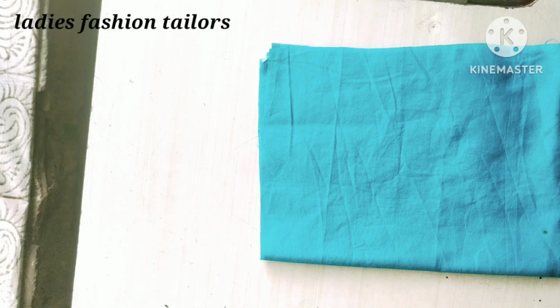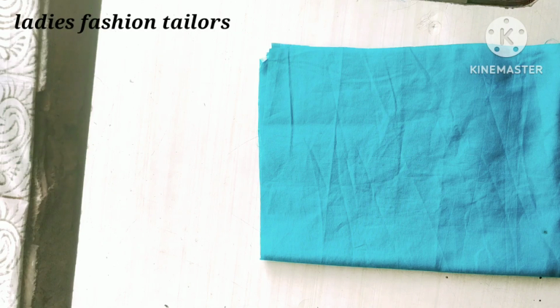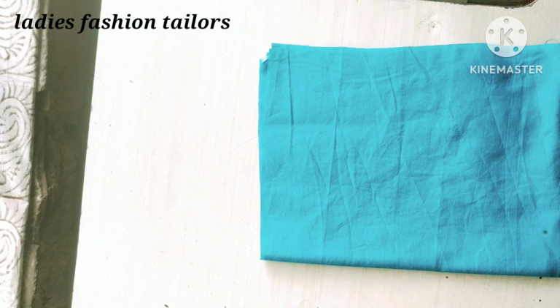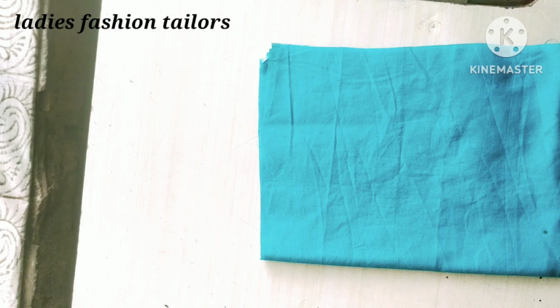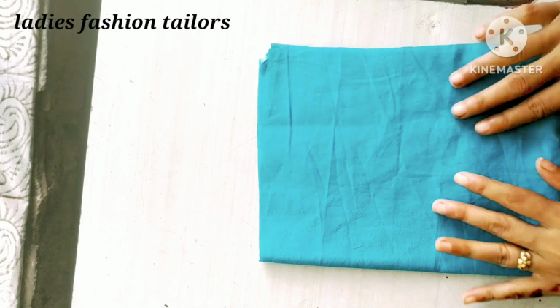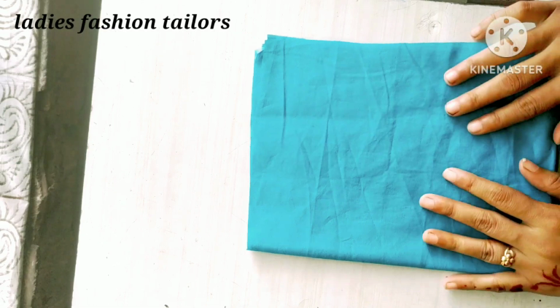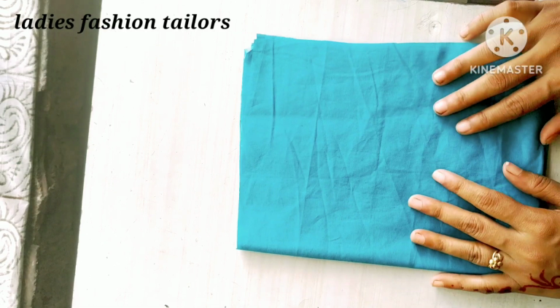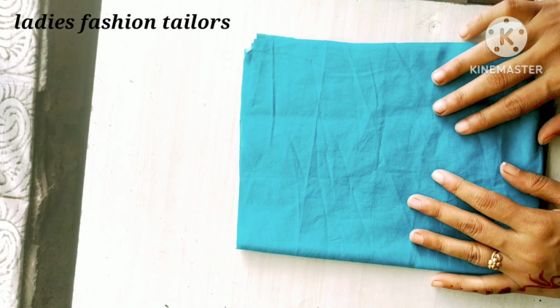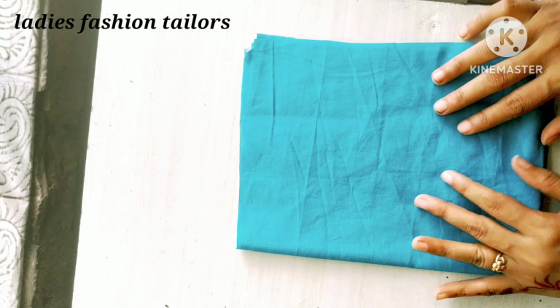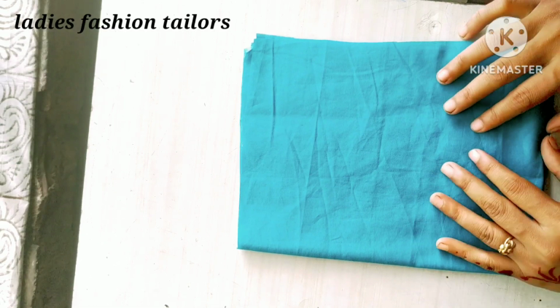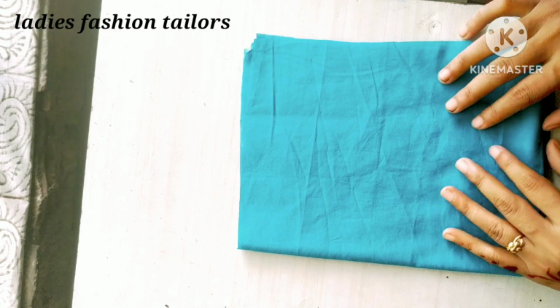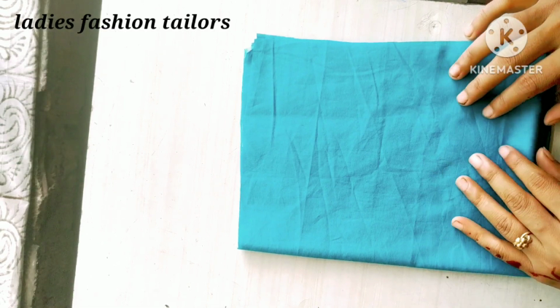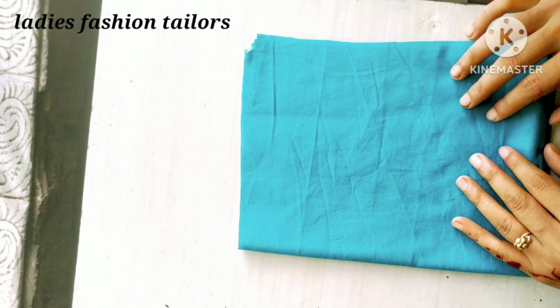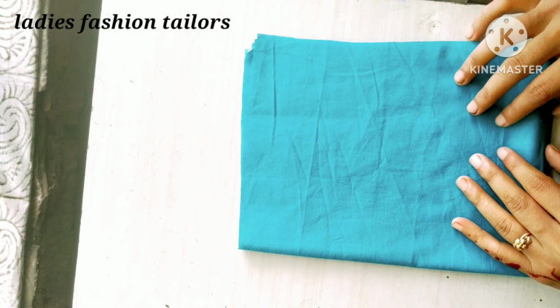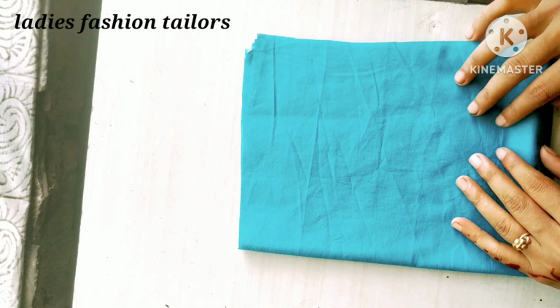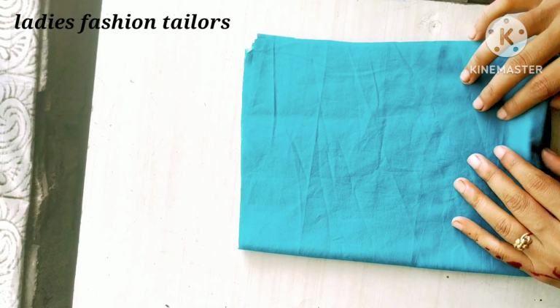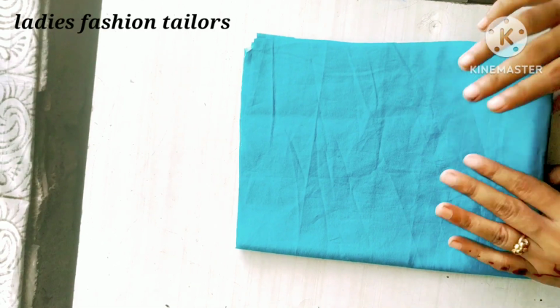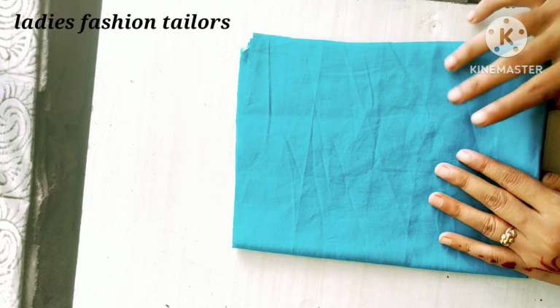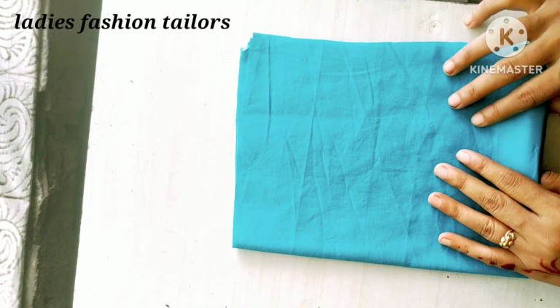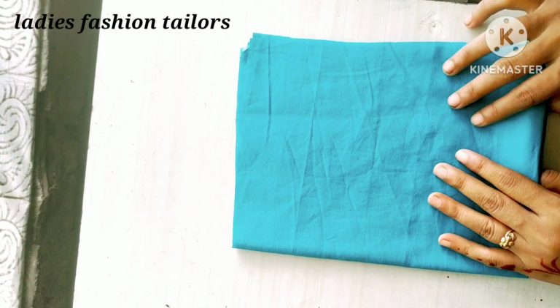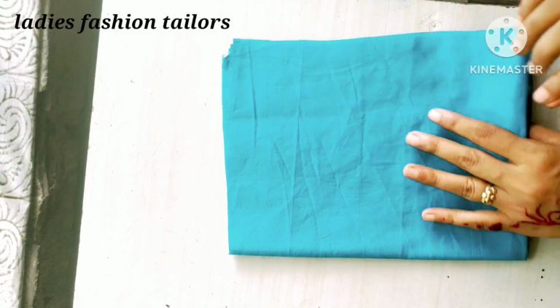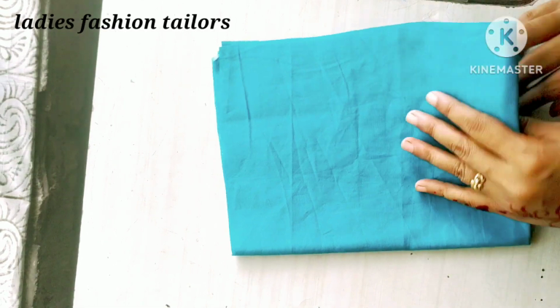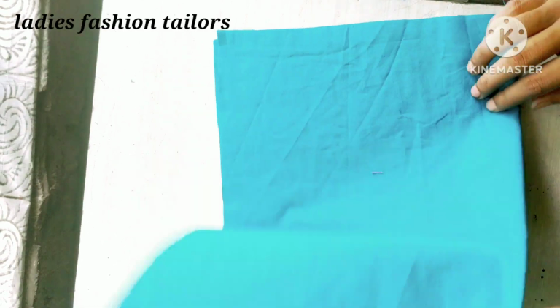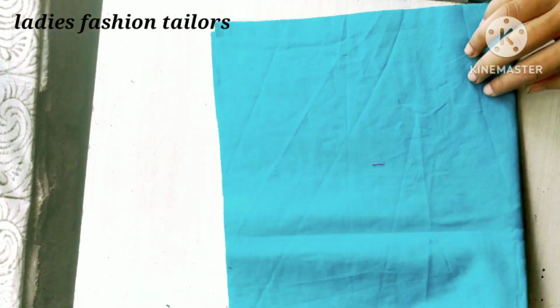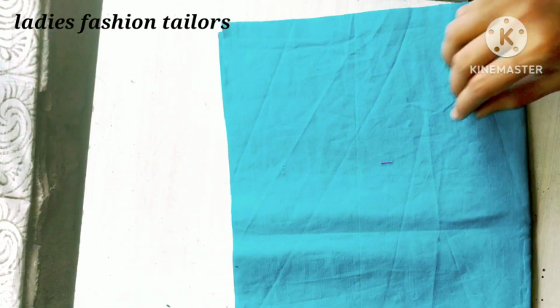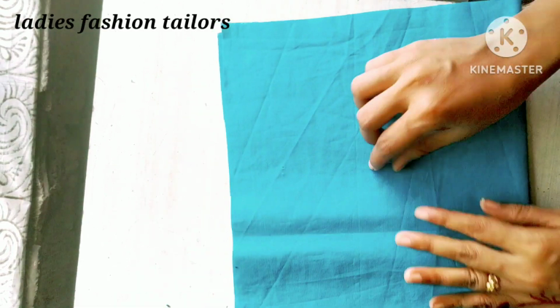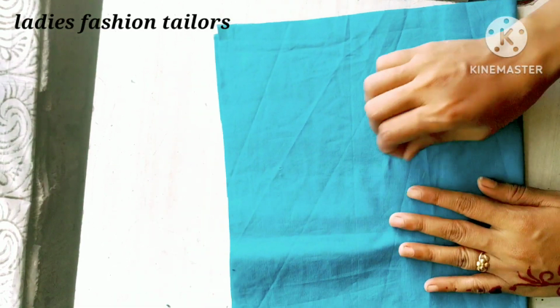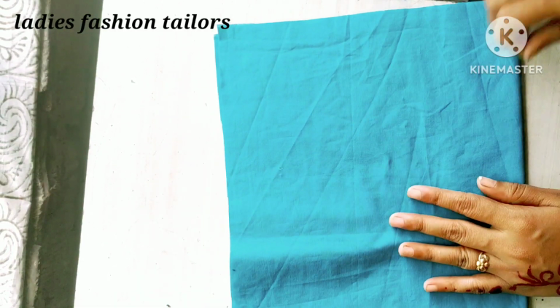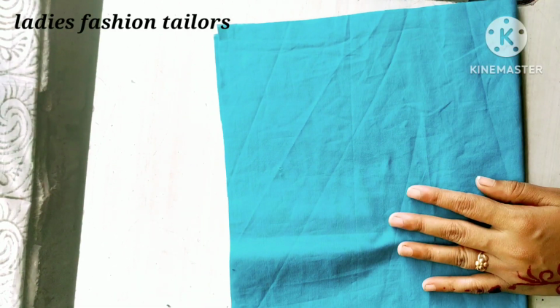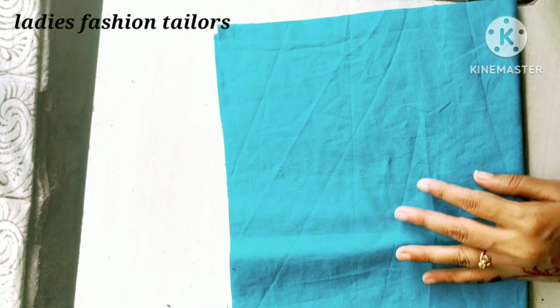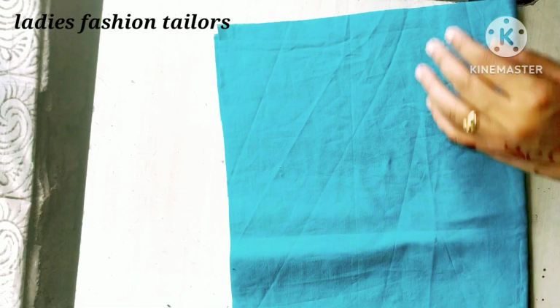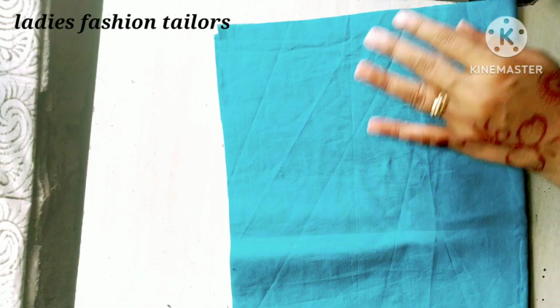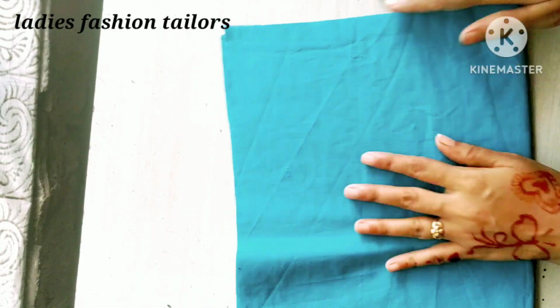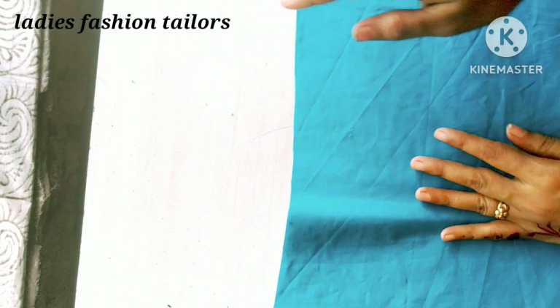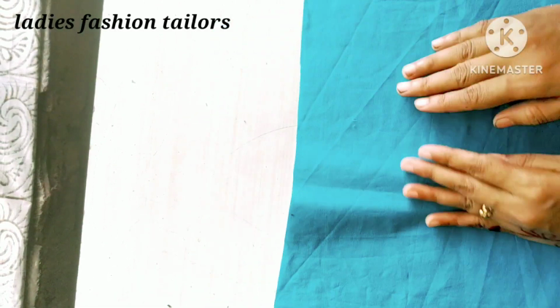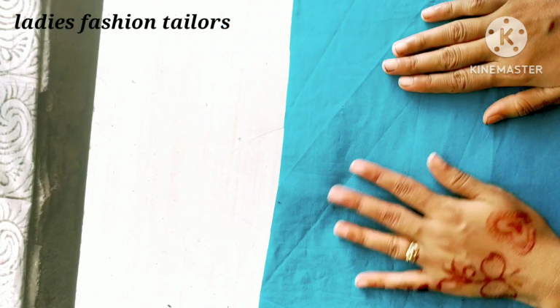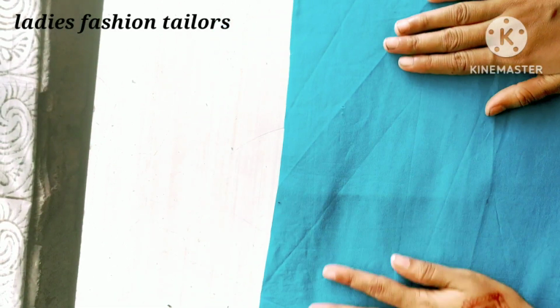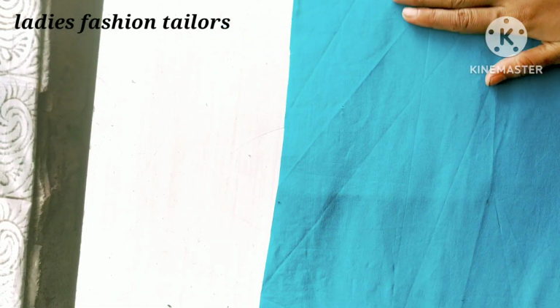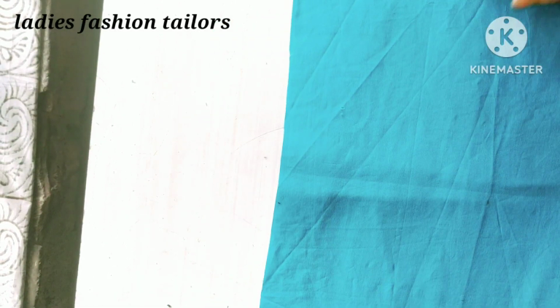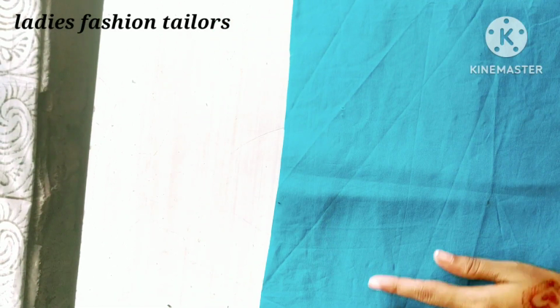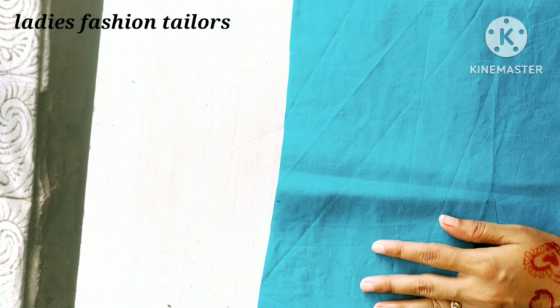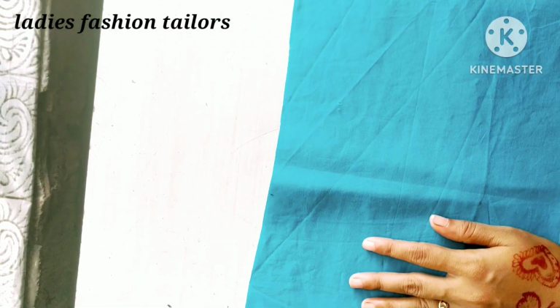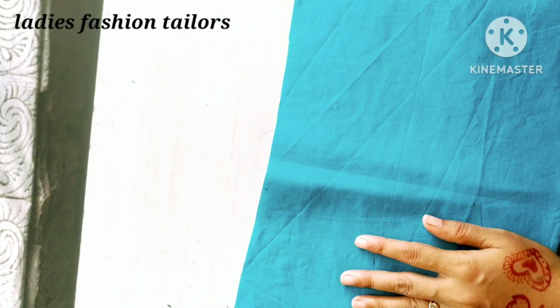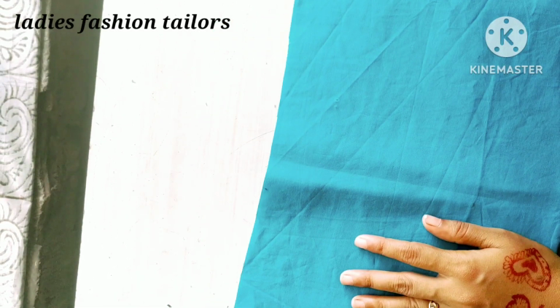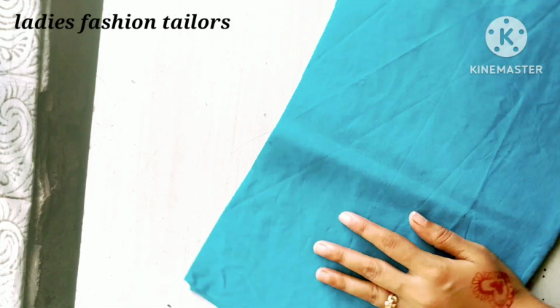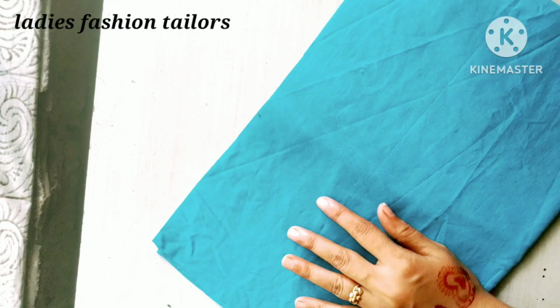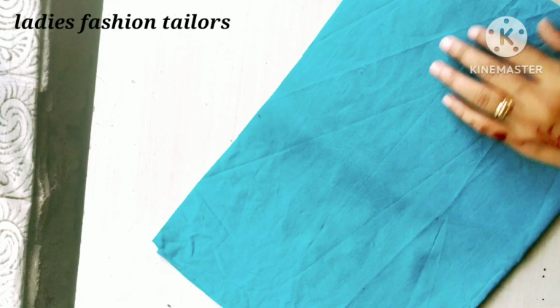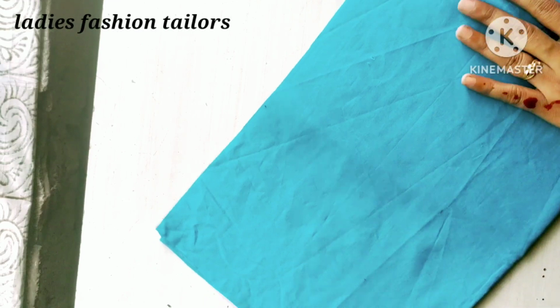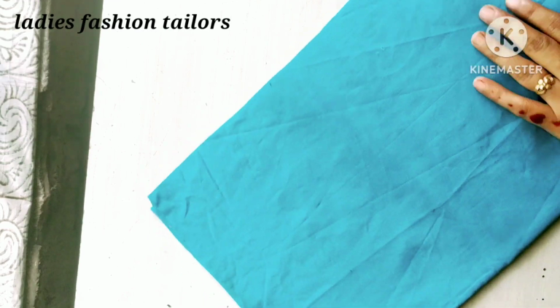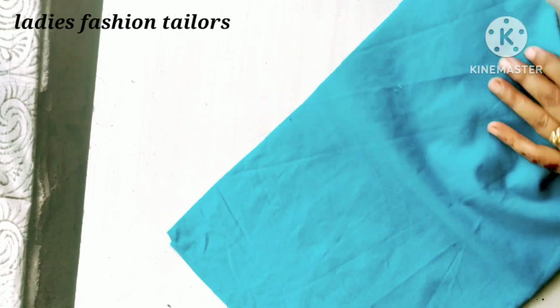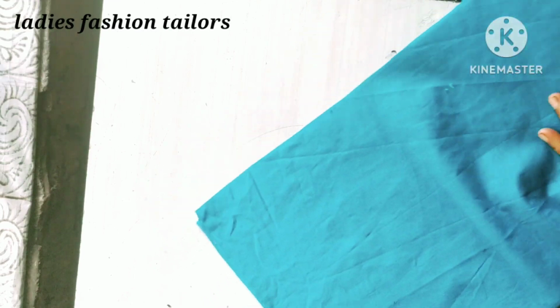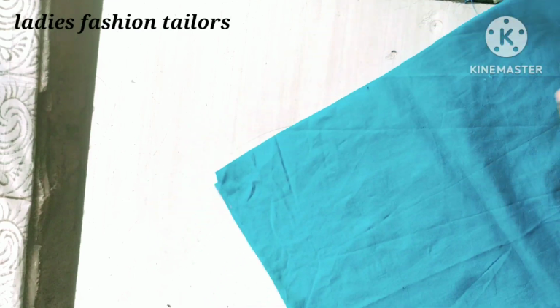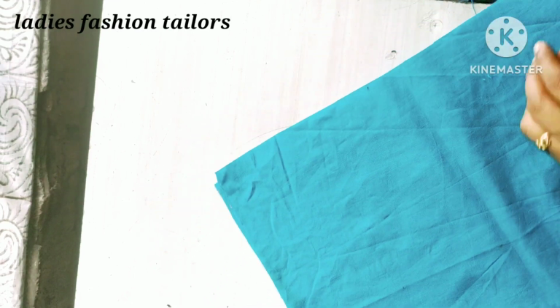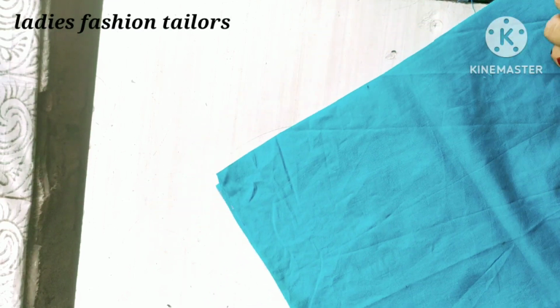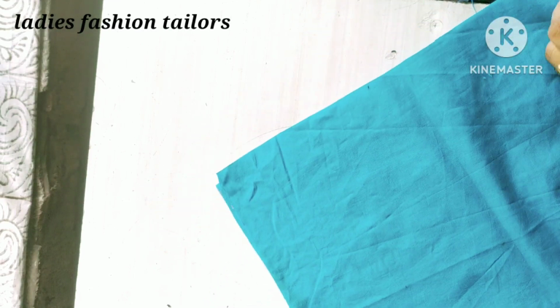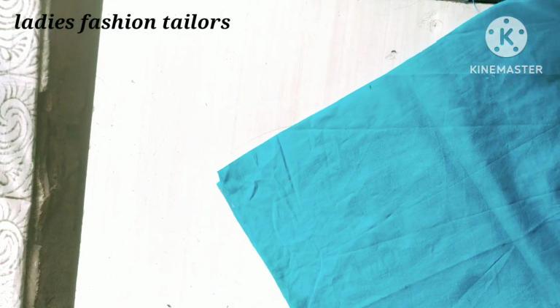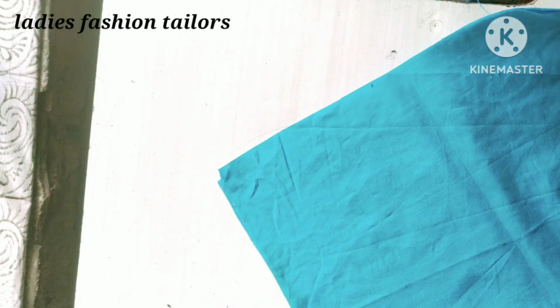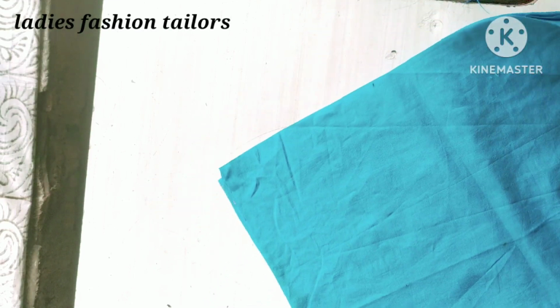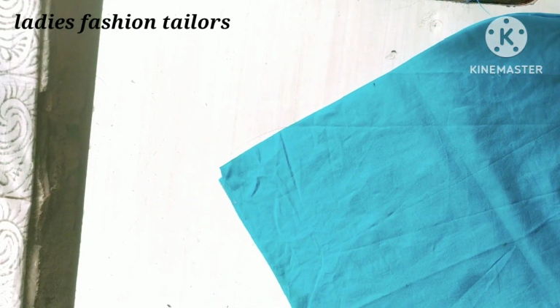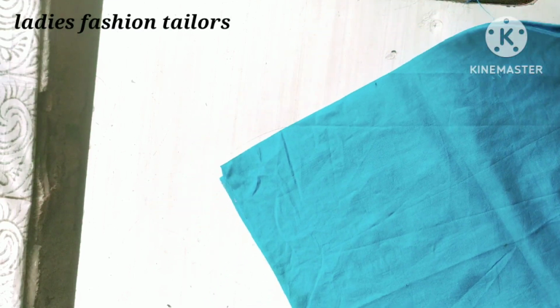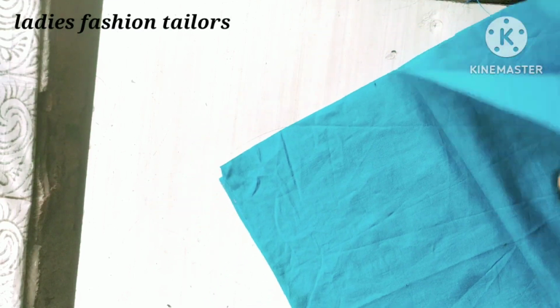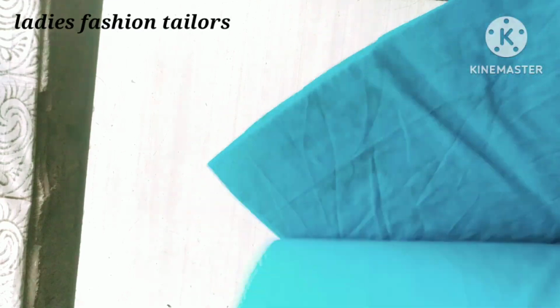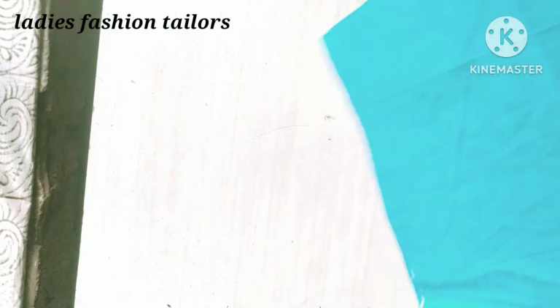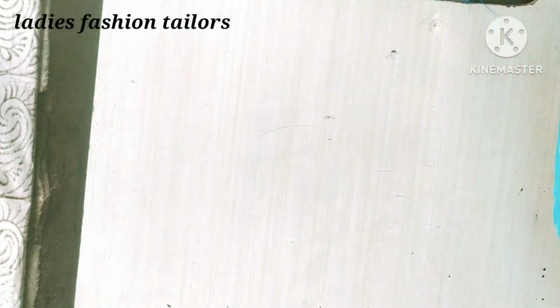Hello guys, welcome back to my new video. Today I am going to cut my cover and stitching. Now I am going to show you step by step.